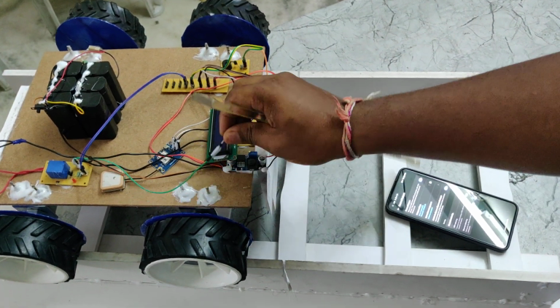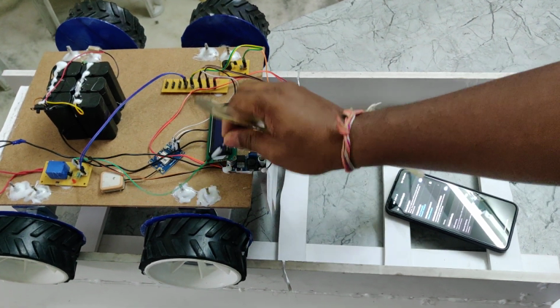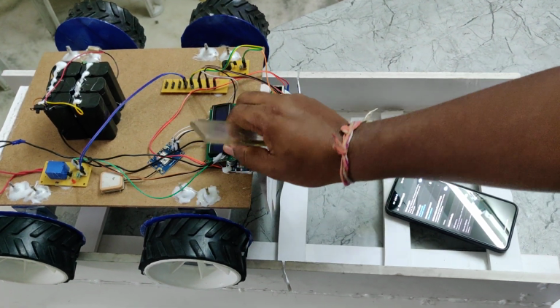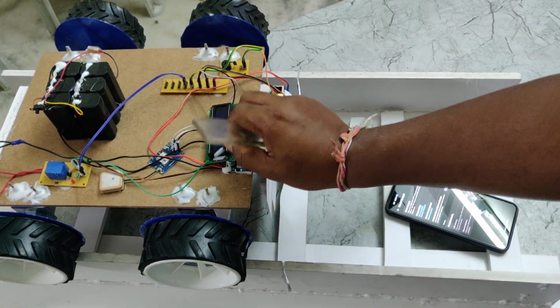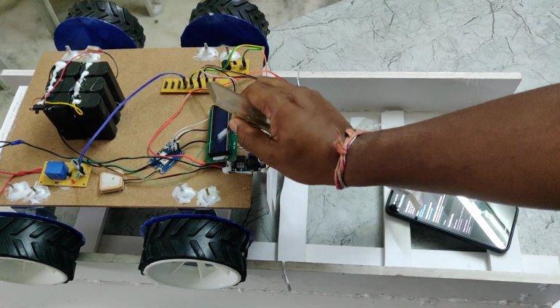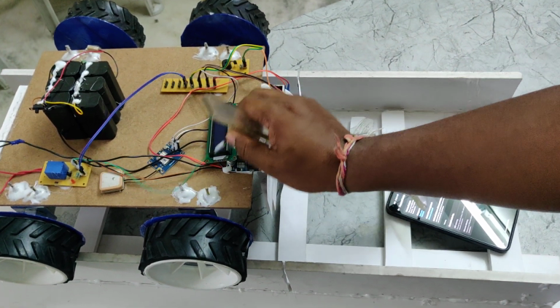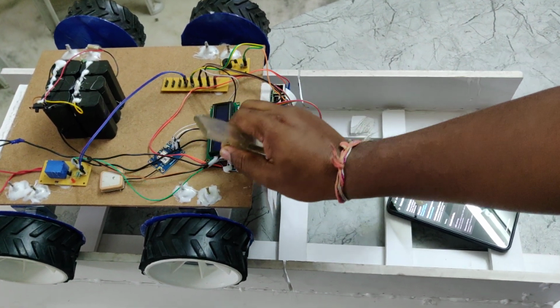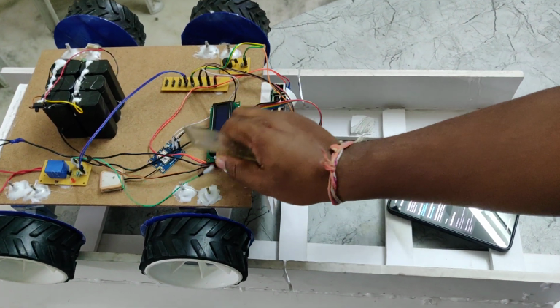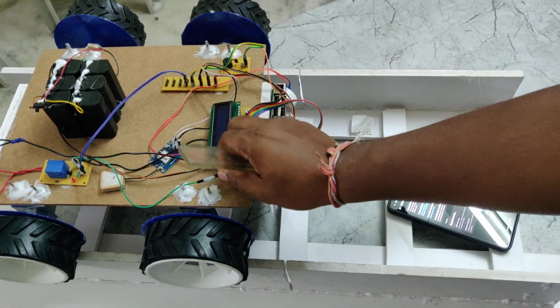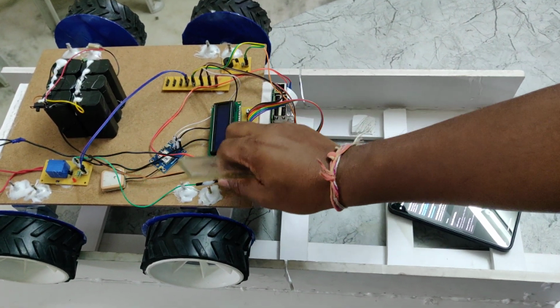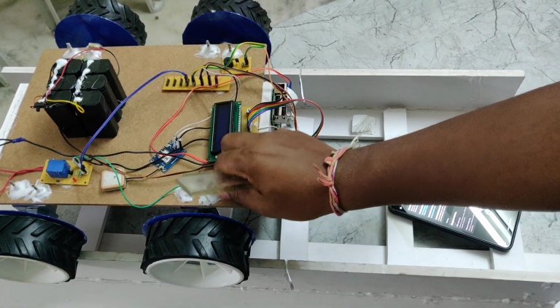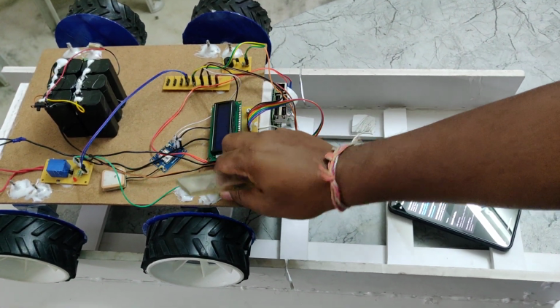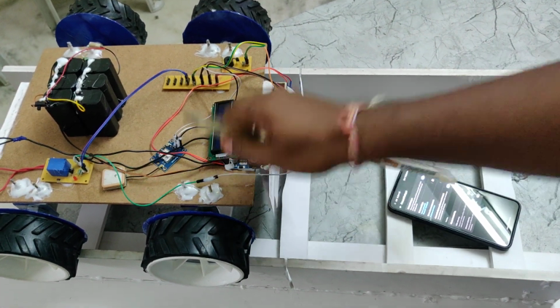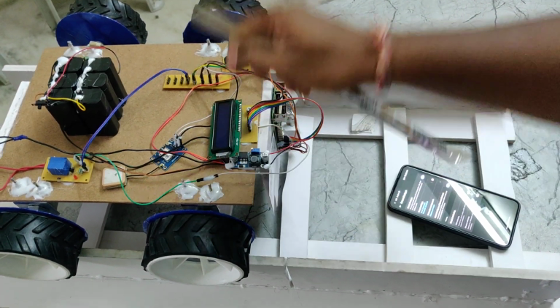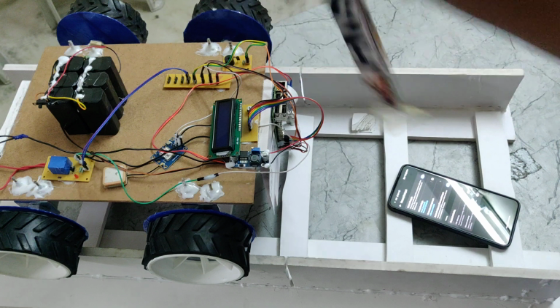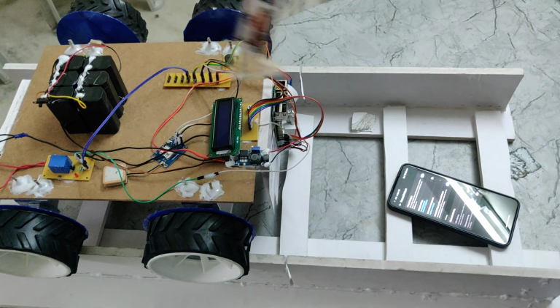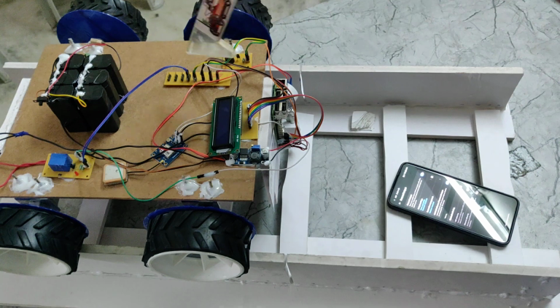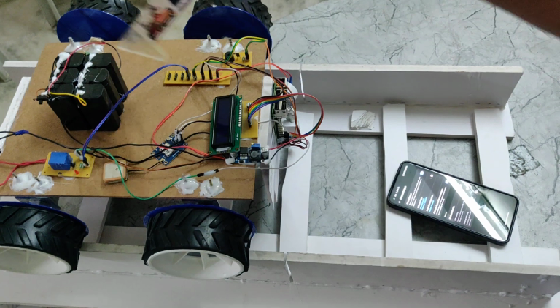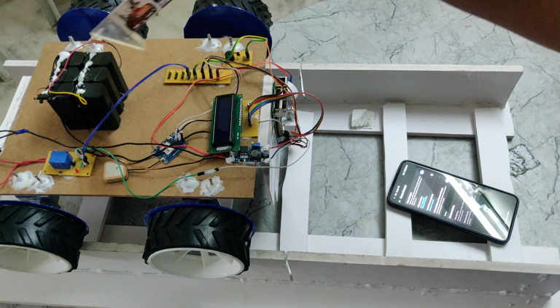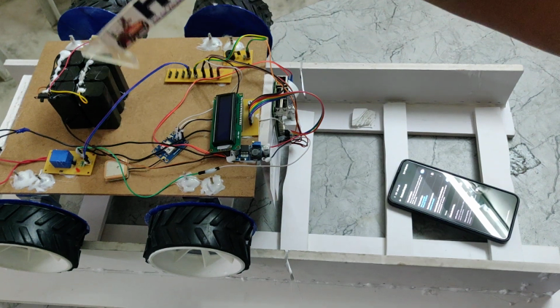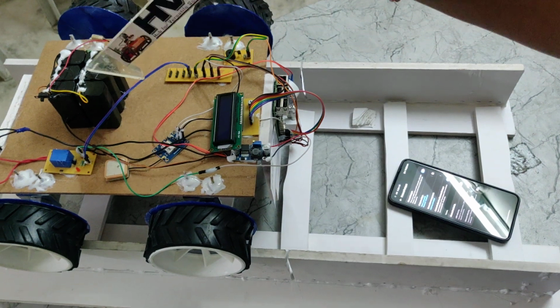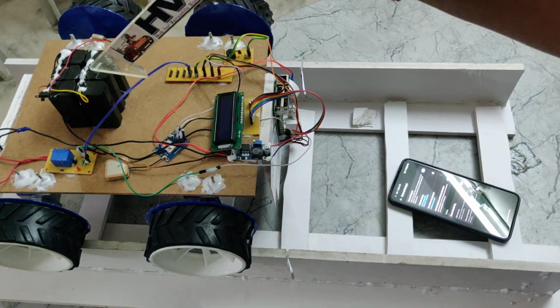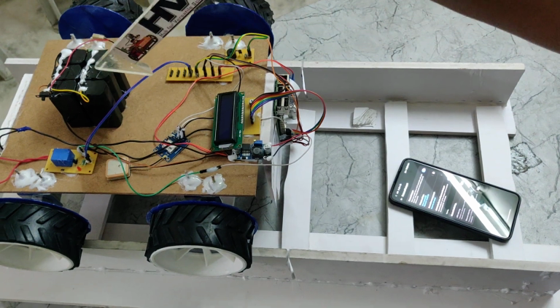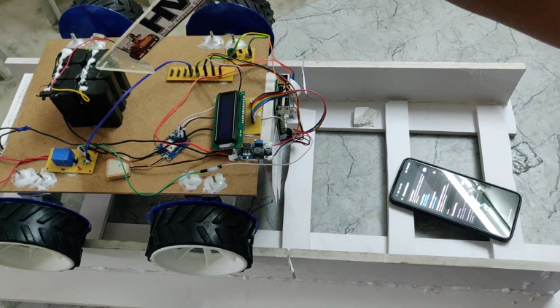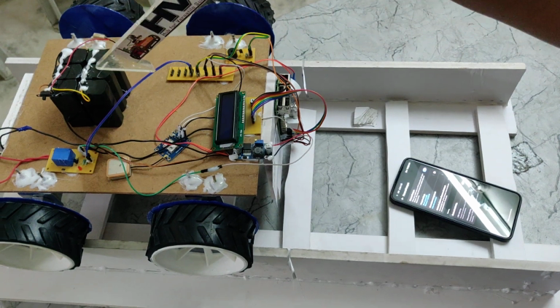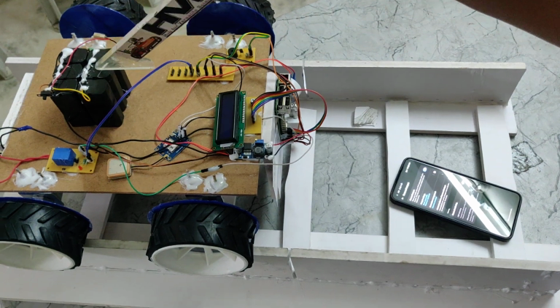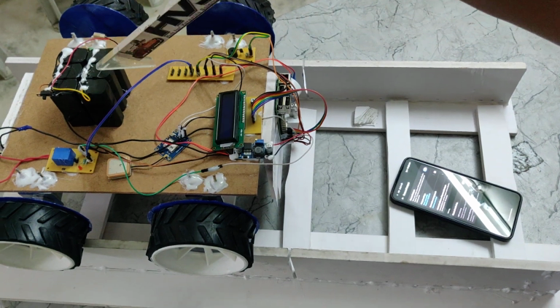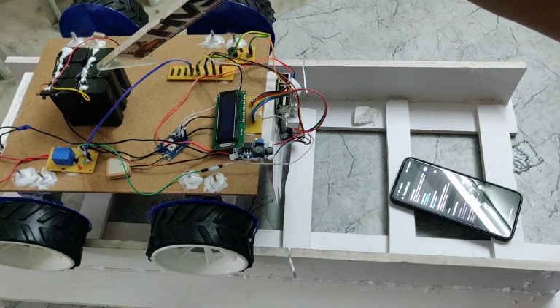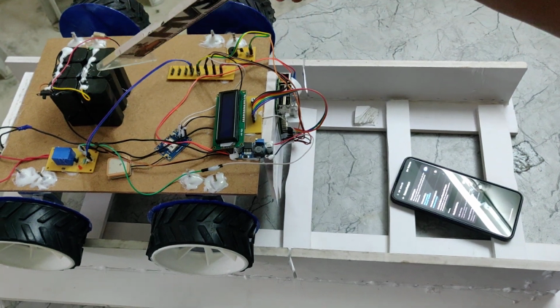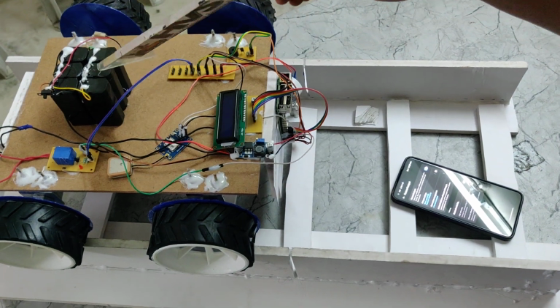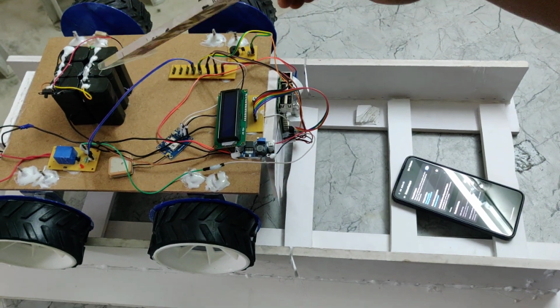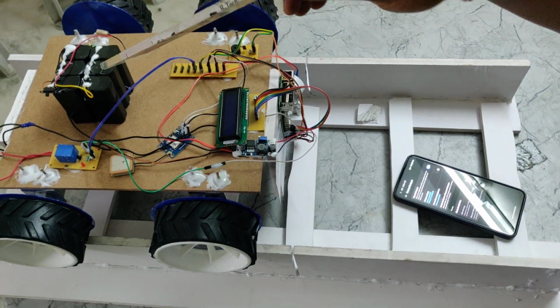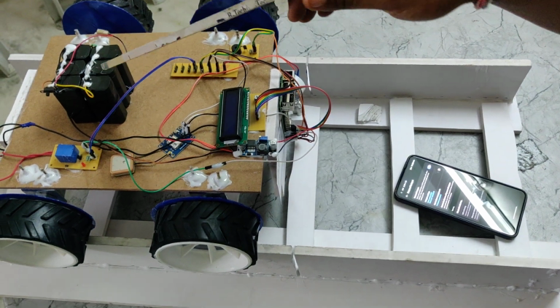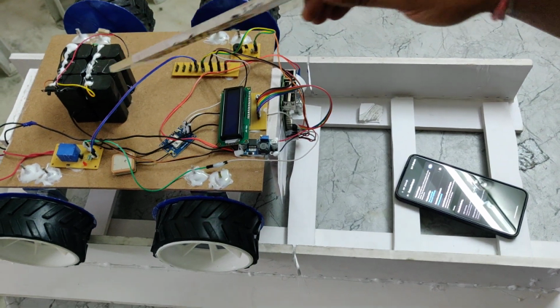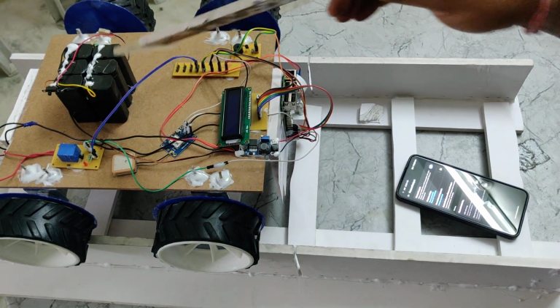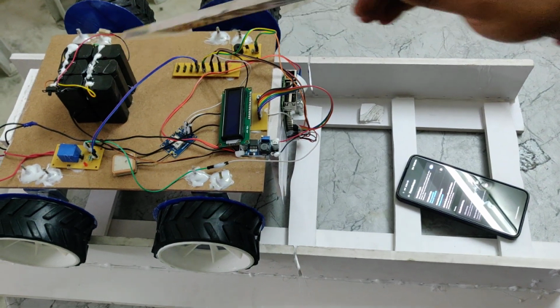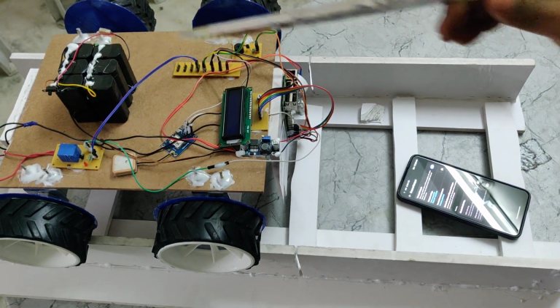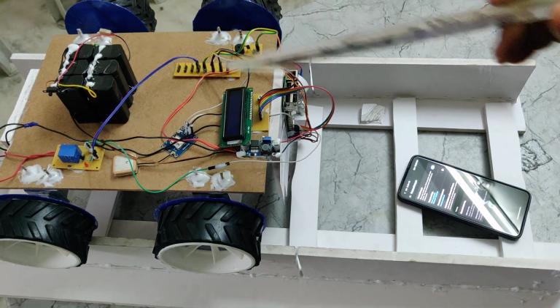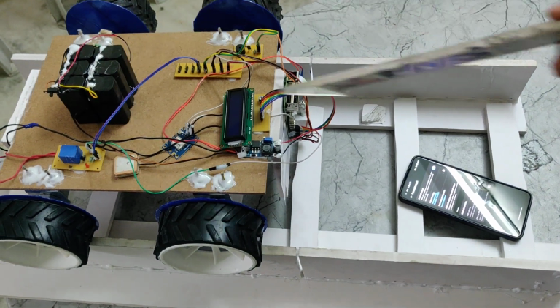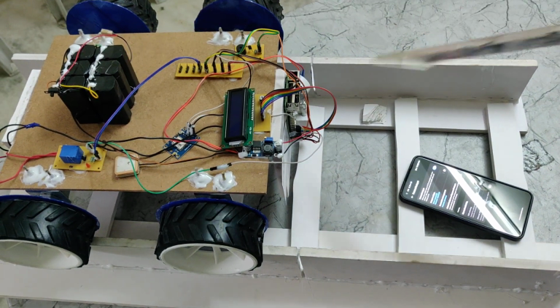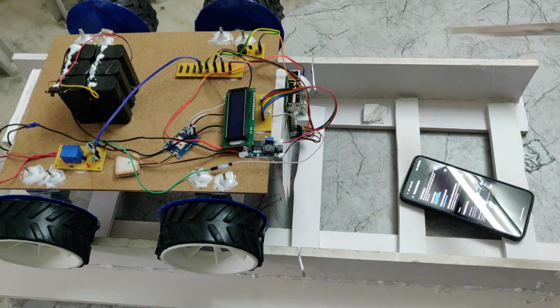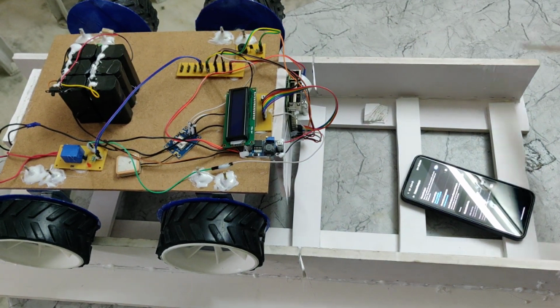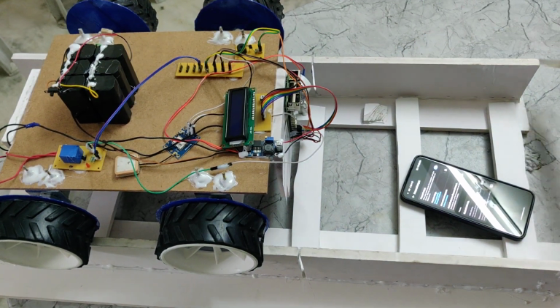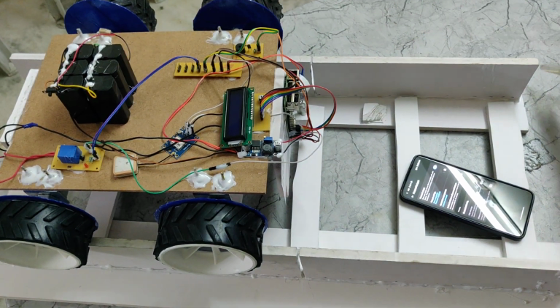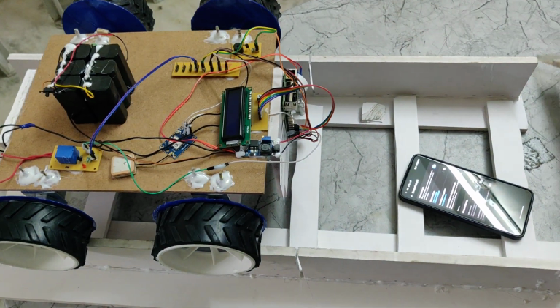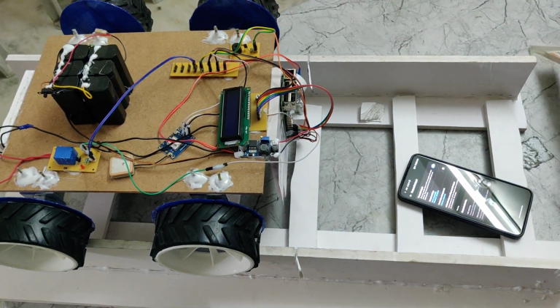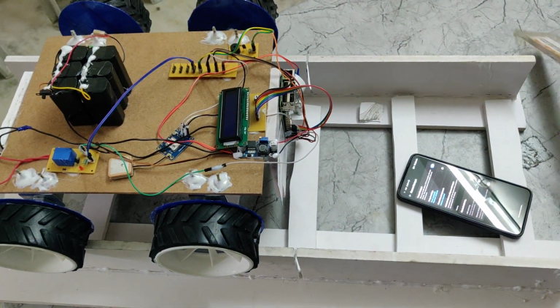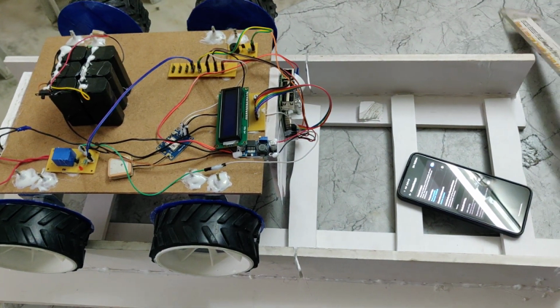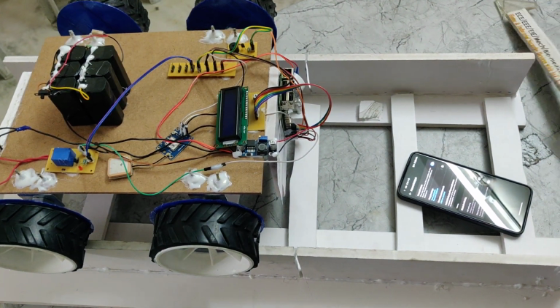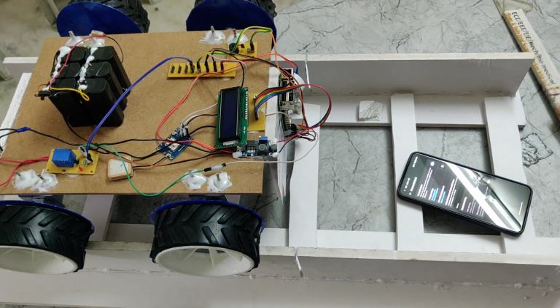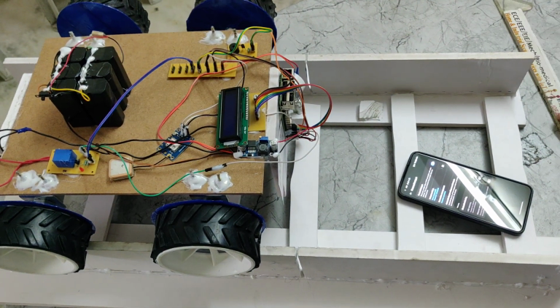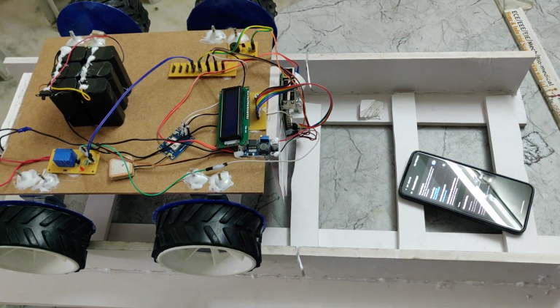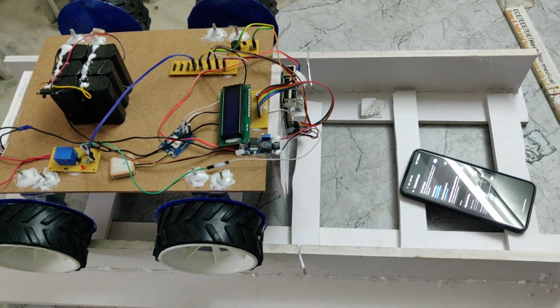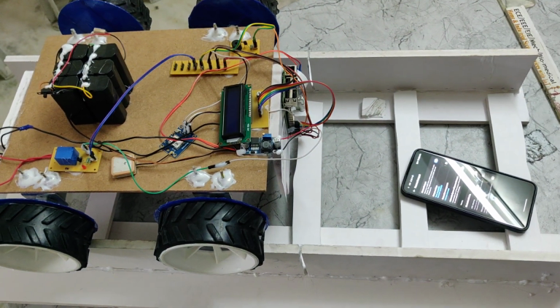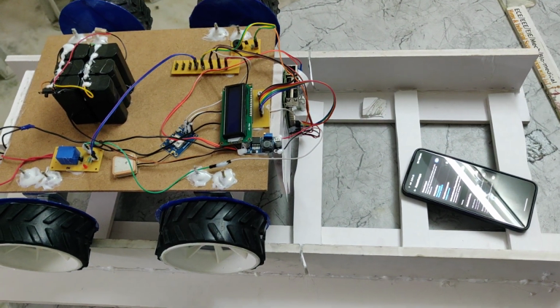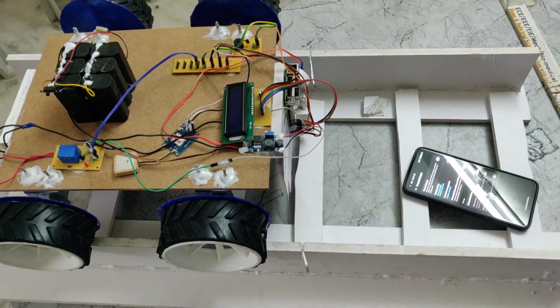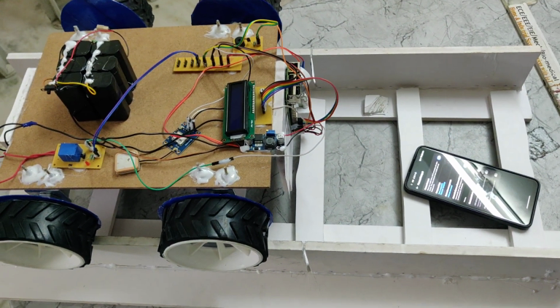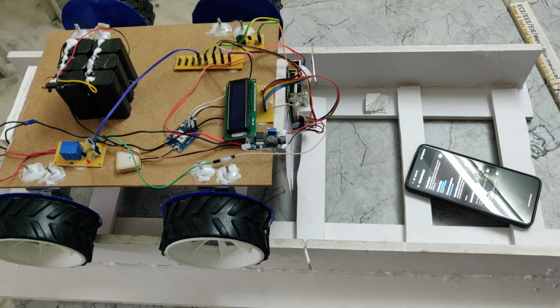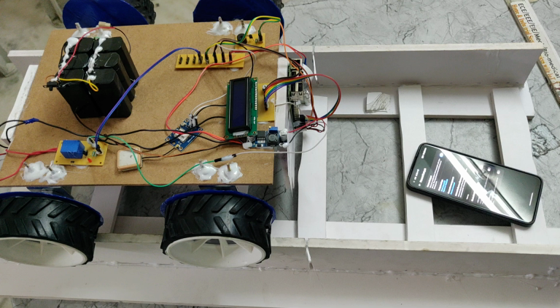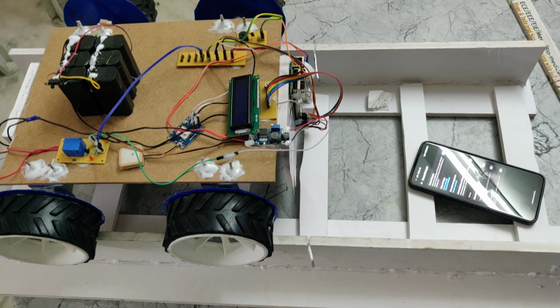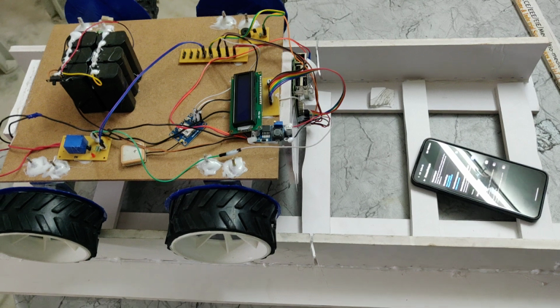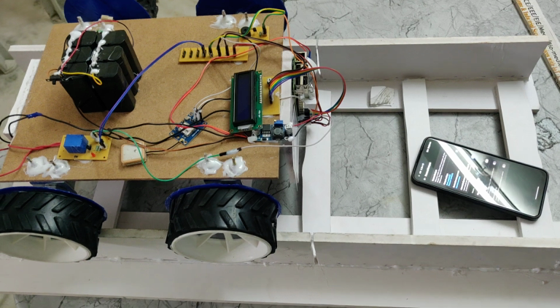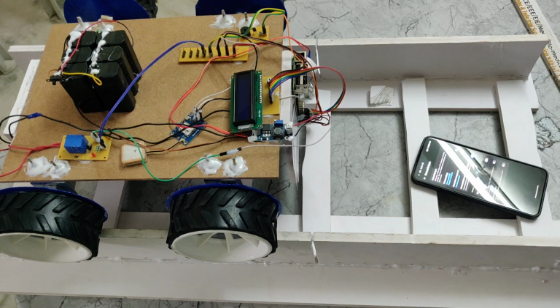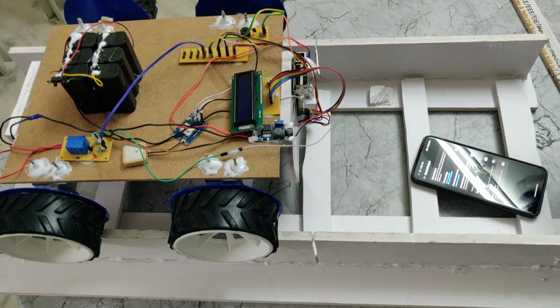We are using a 12-volt 2-amp rechargeable battery pack as the power supply for the whole system.